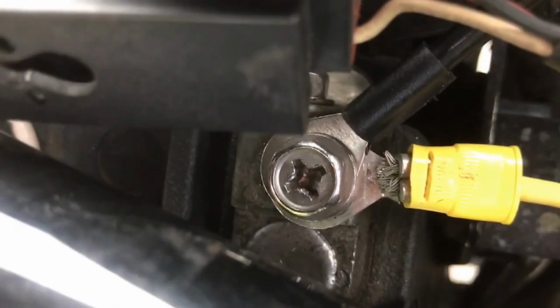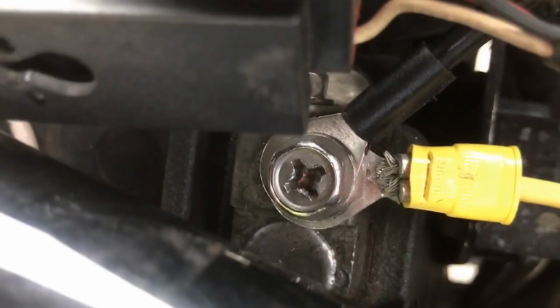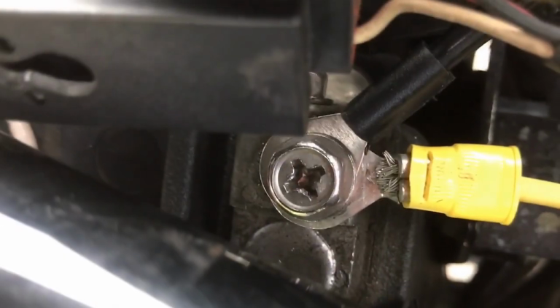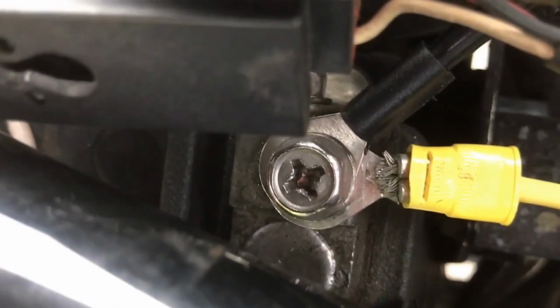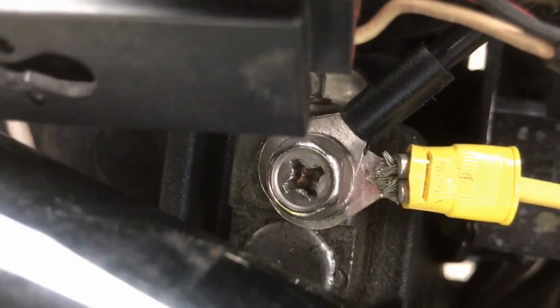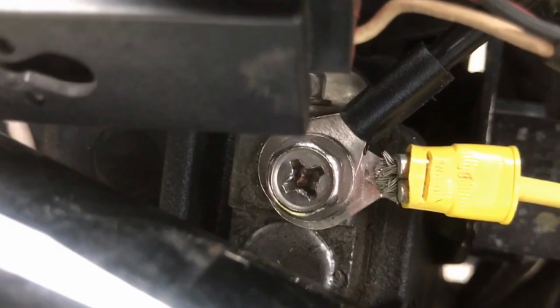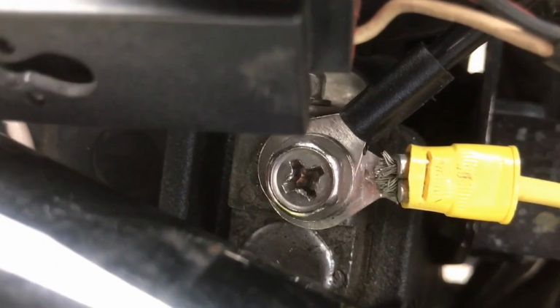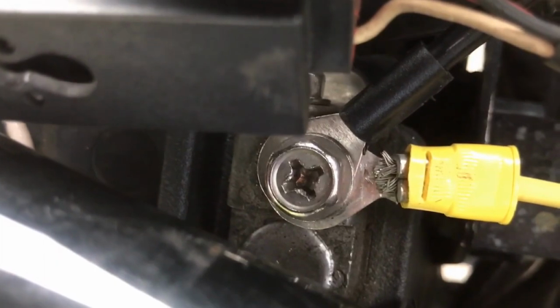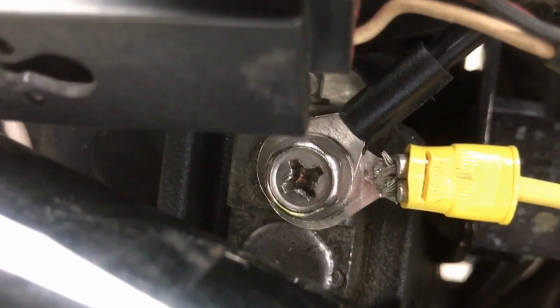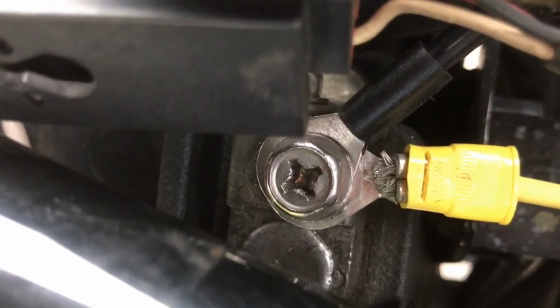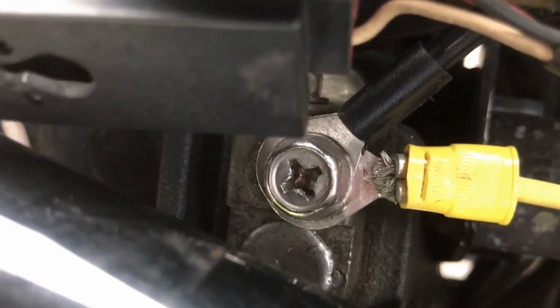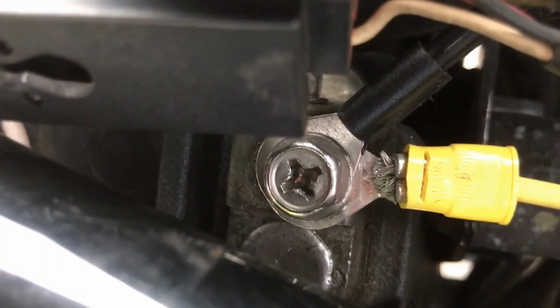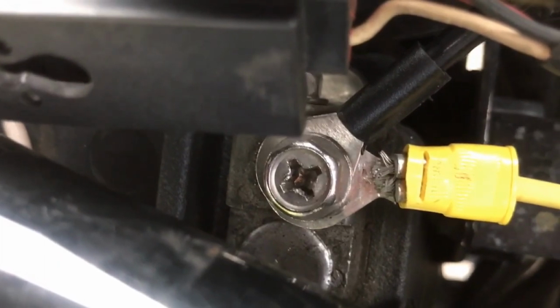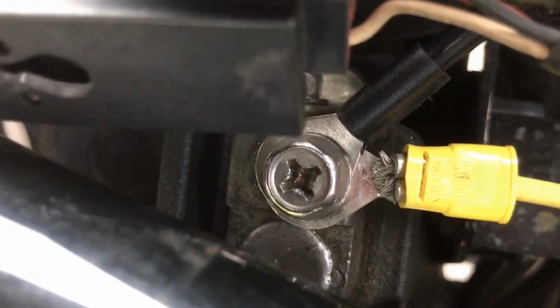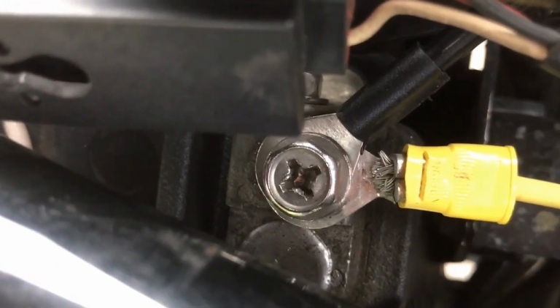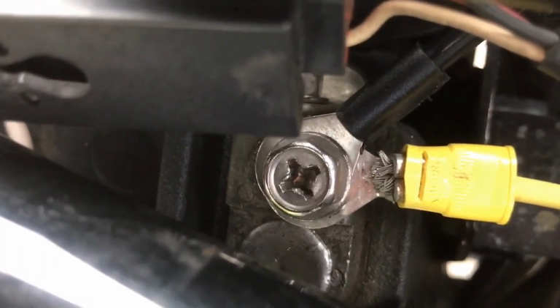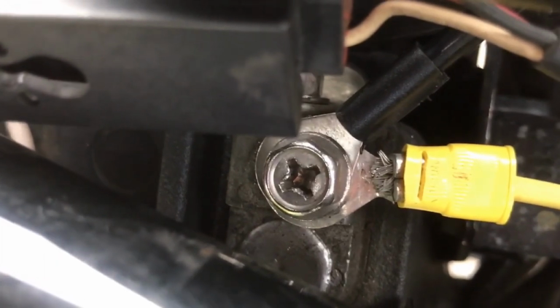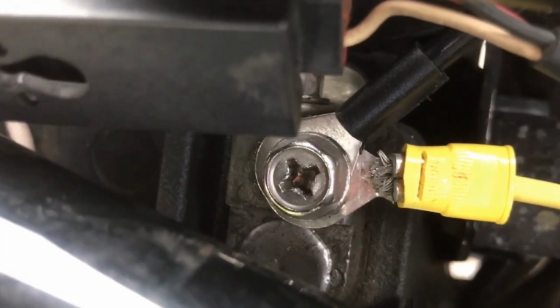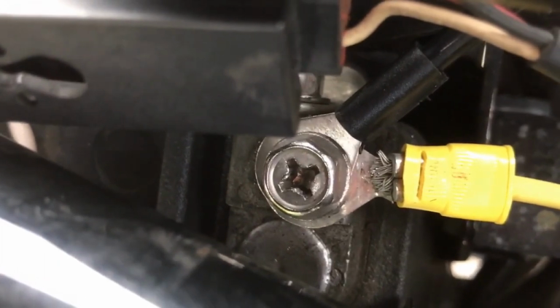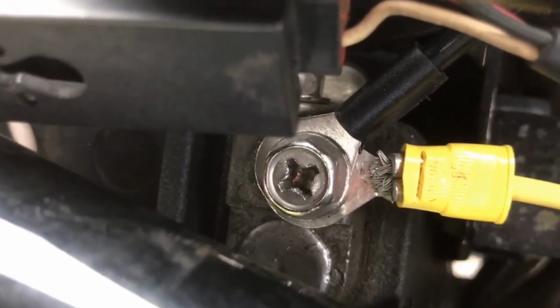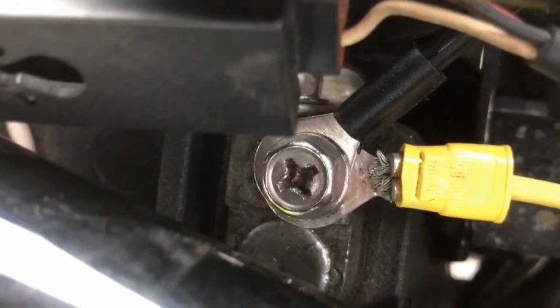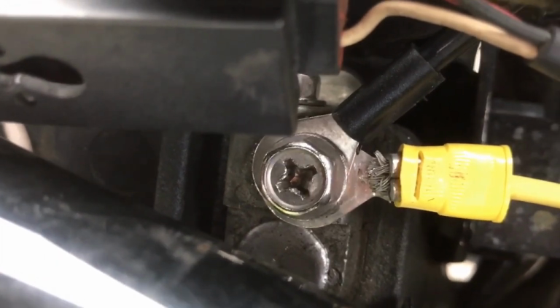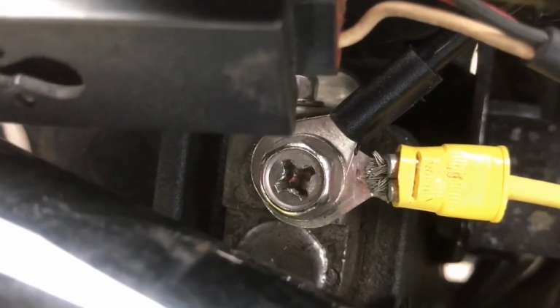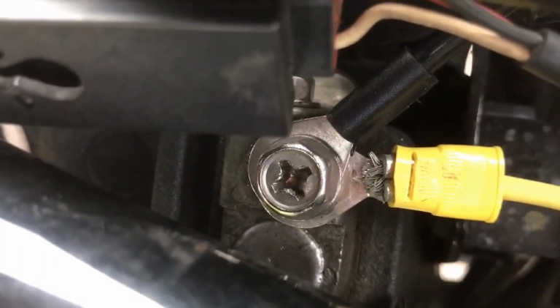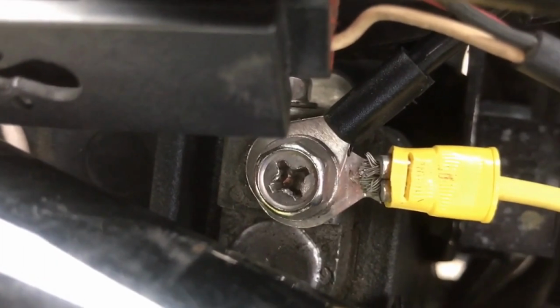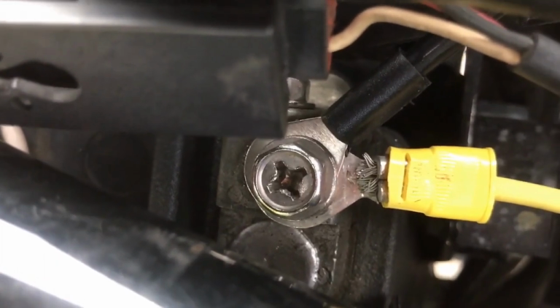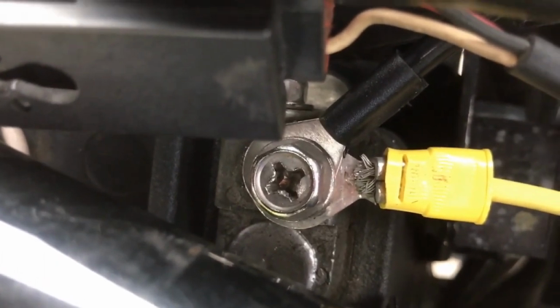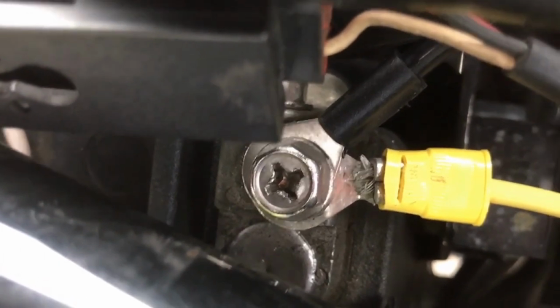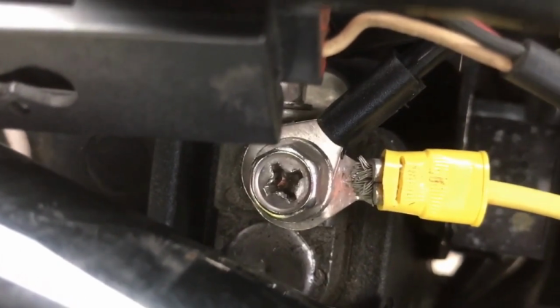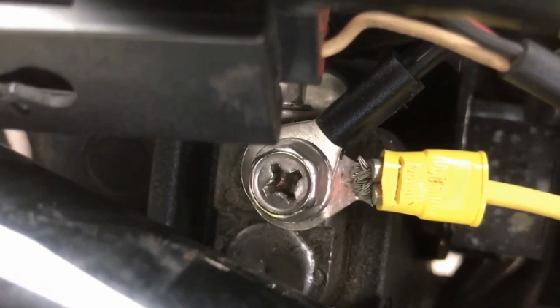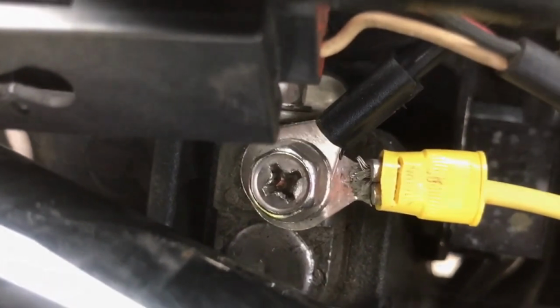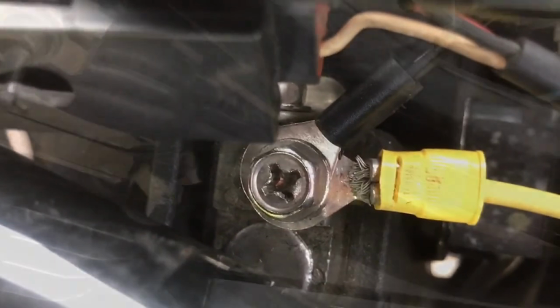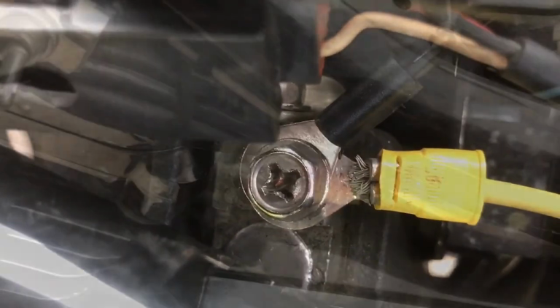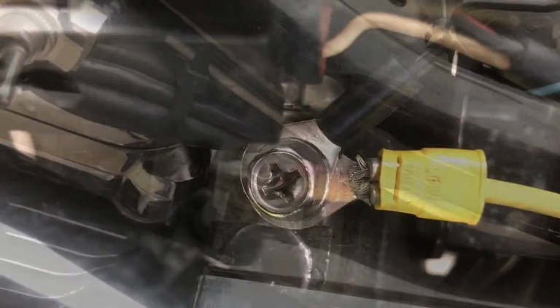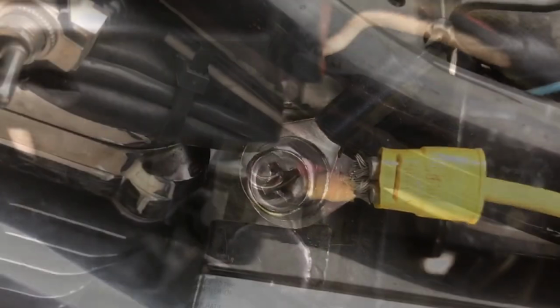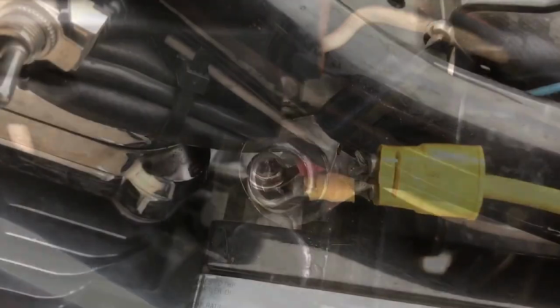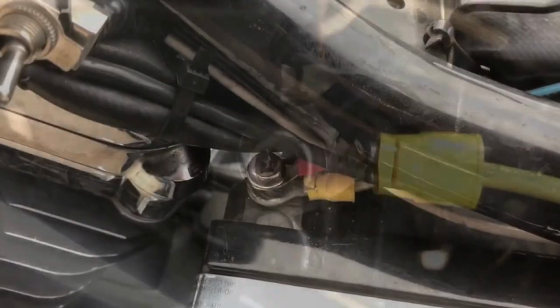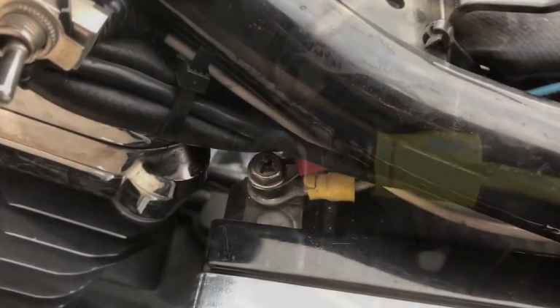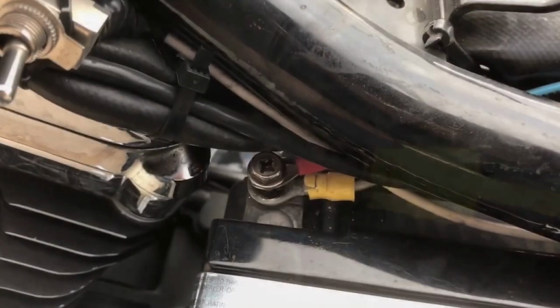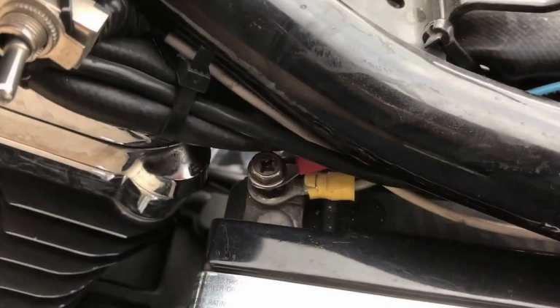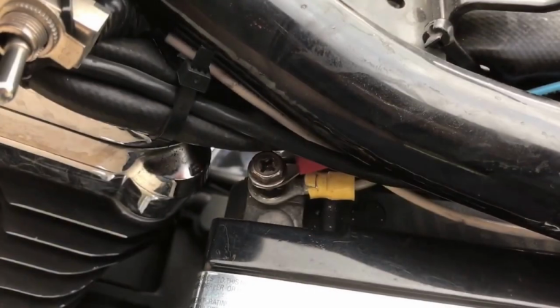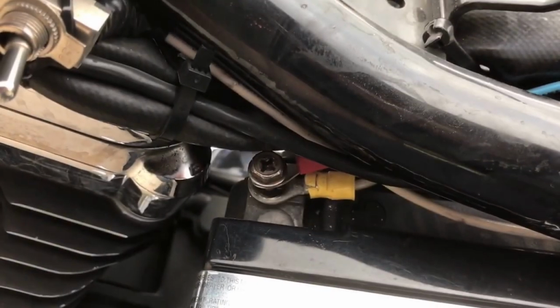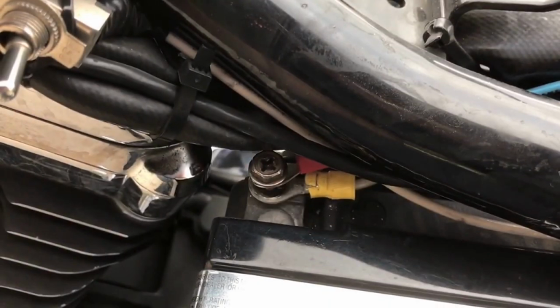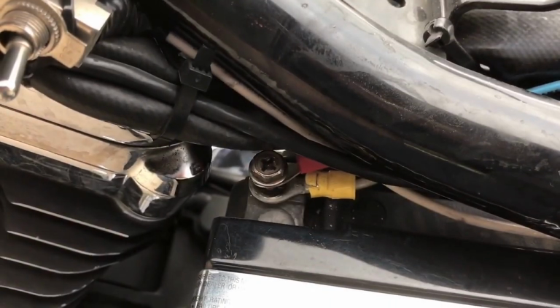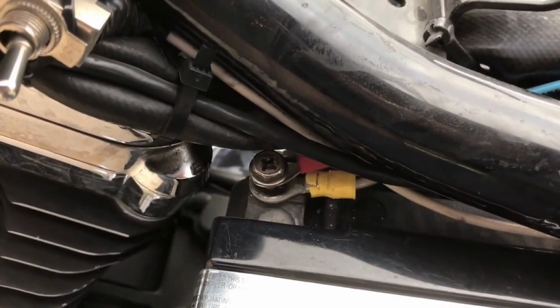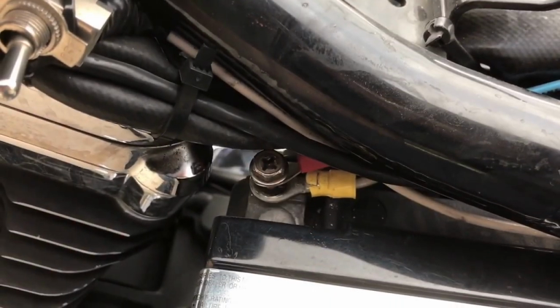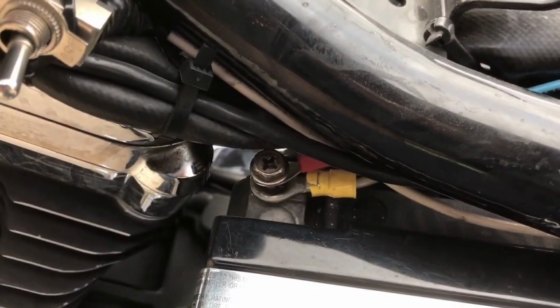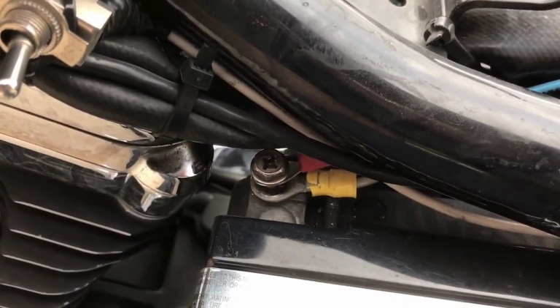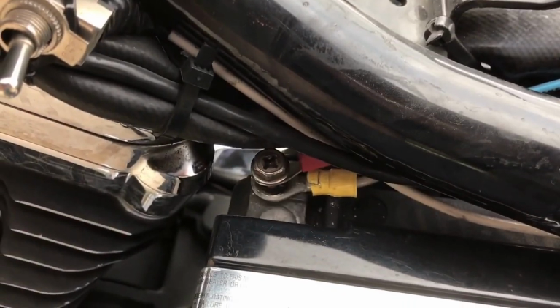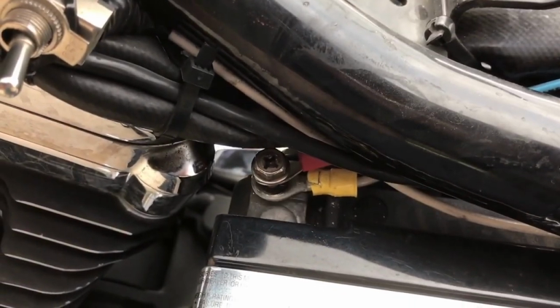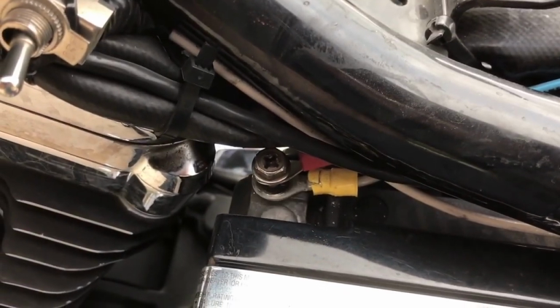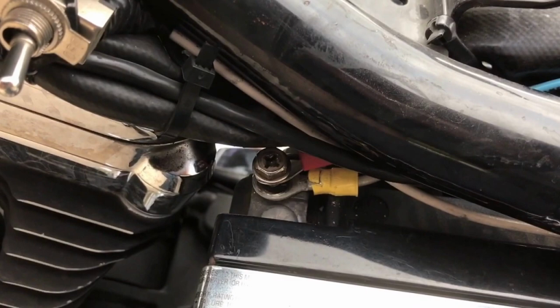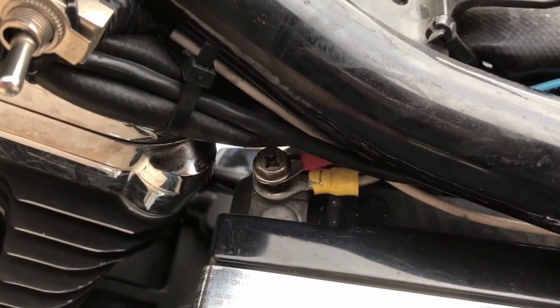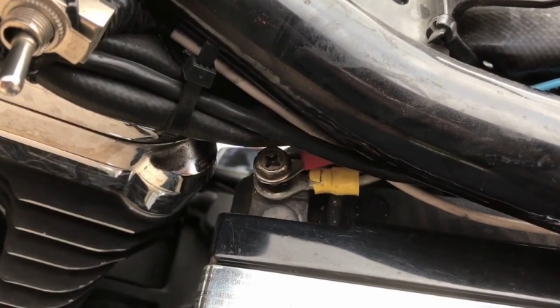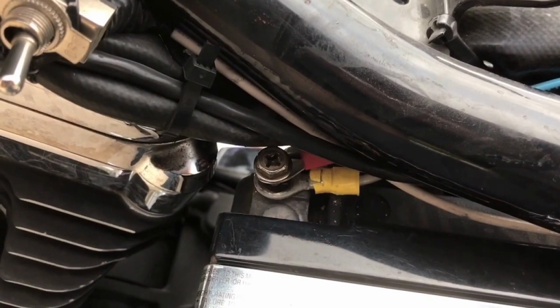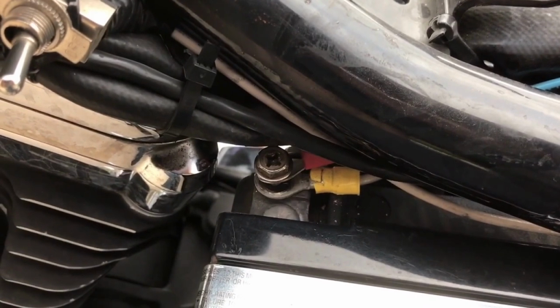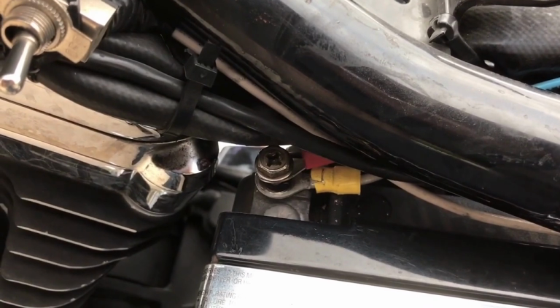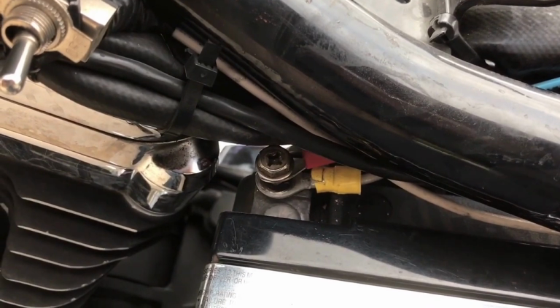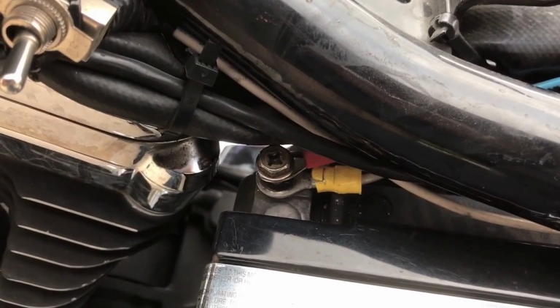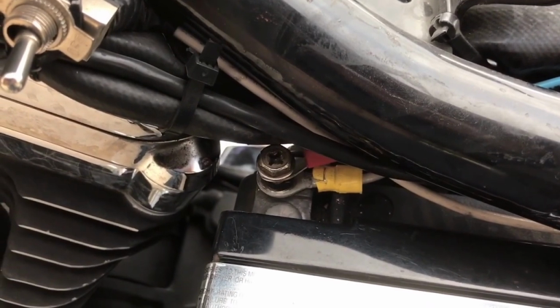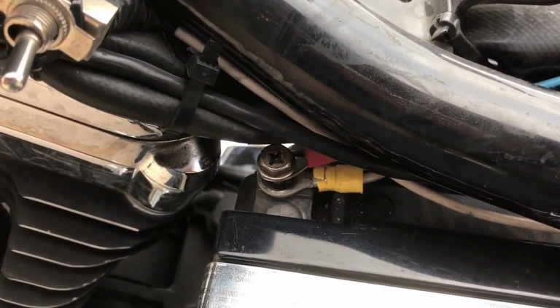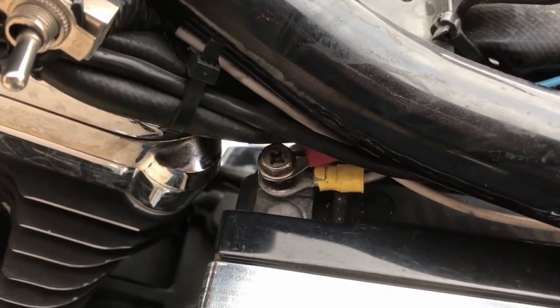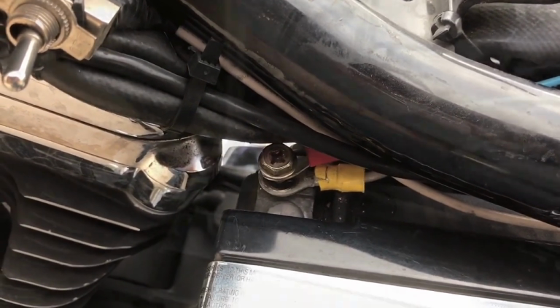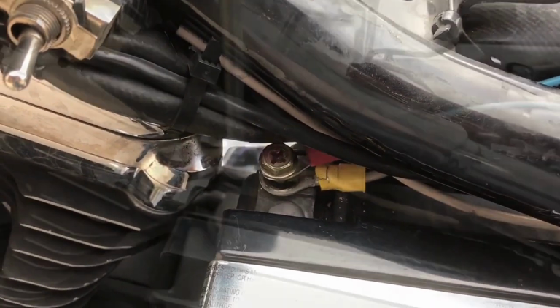Connect the black lead to the negative side of the battery. Connect the red lead to the positive side.